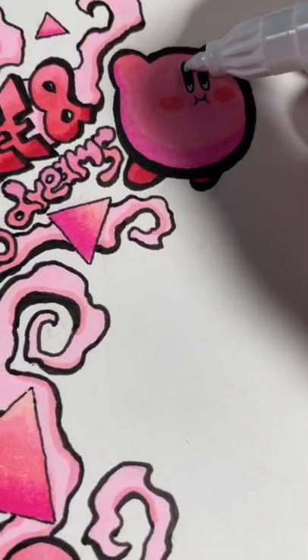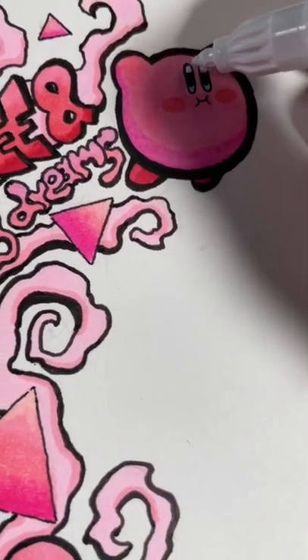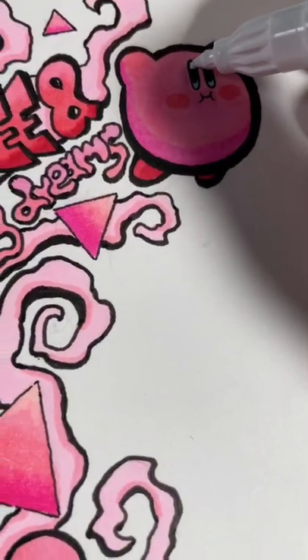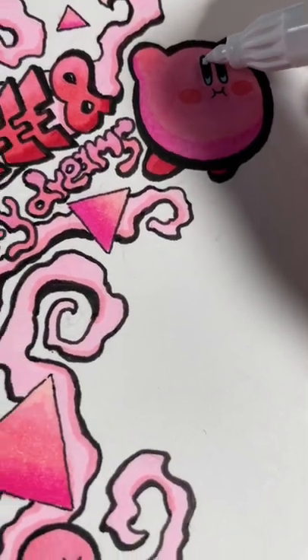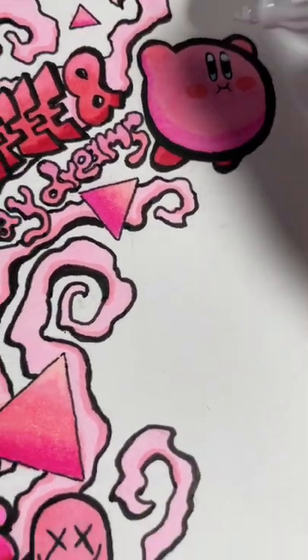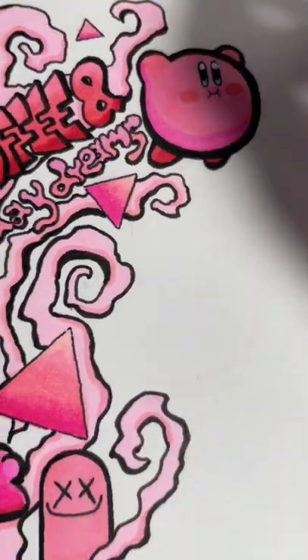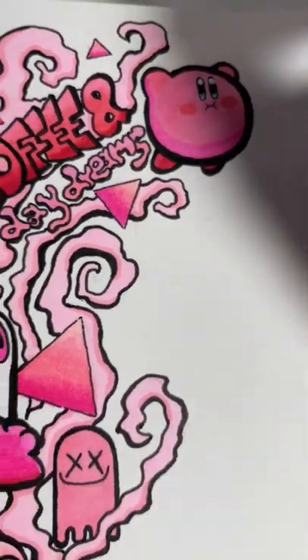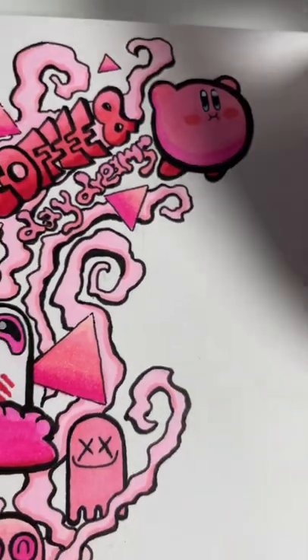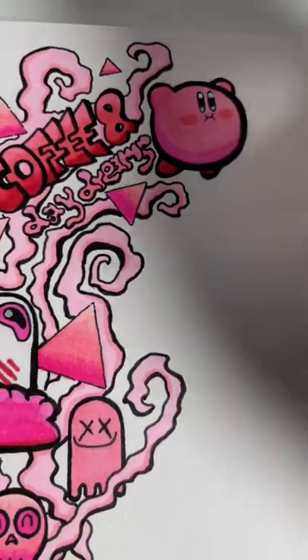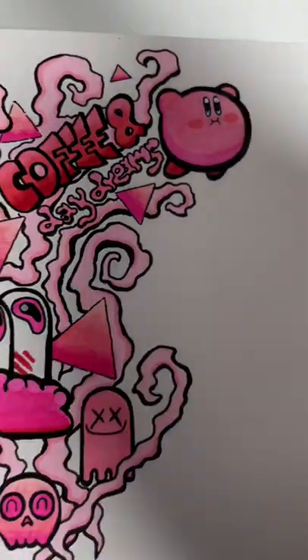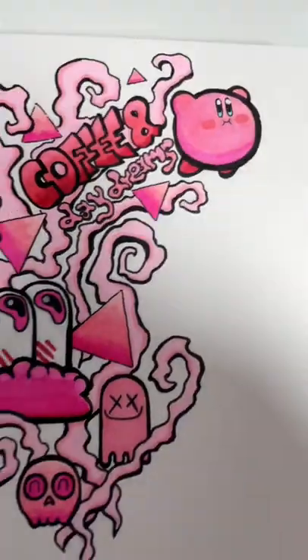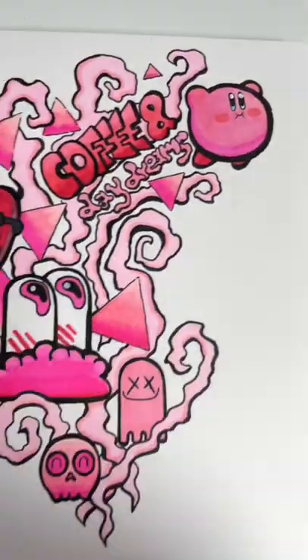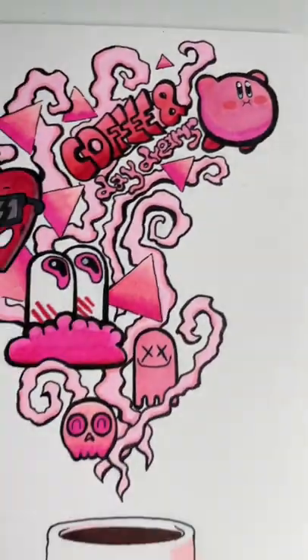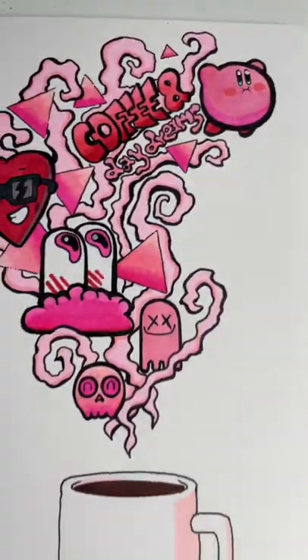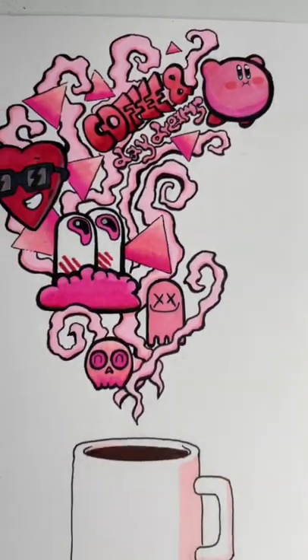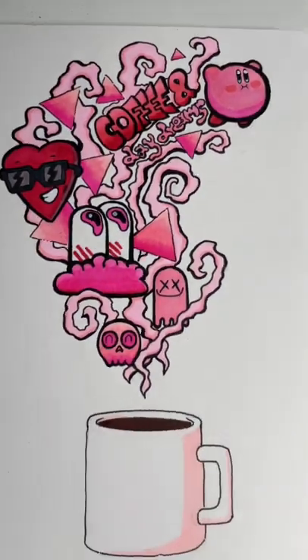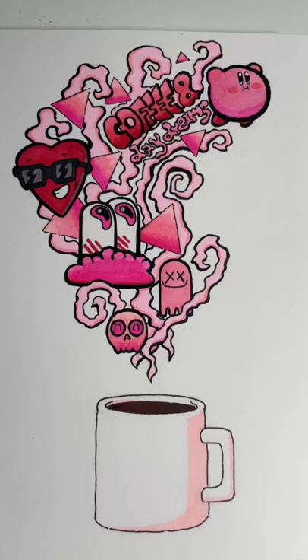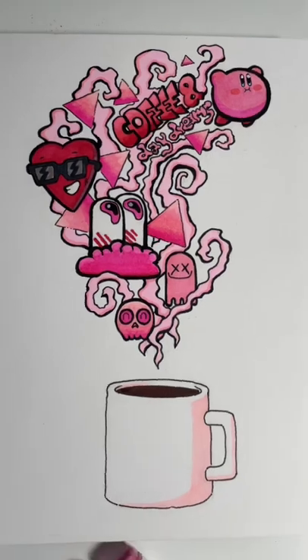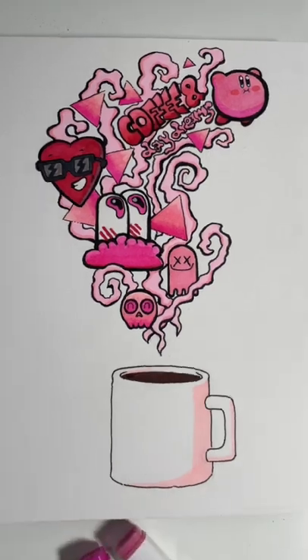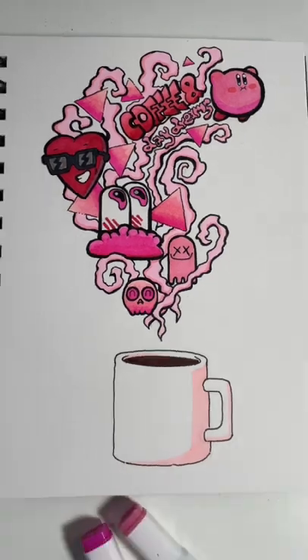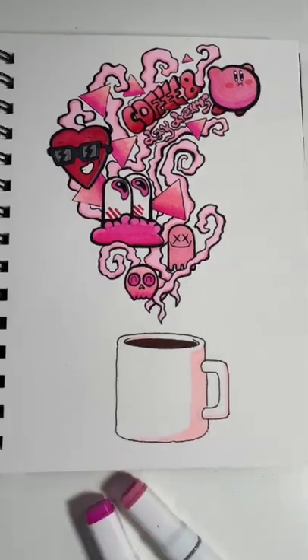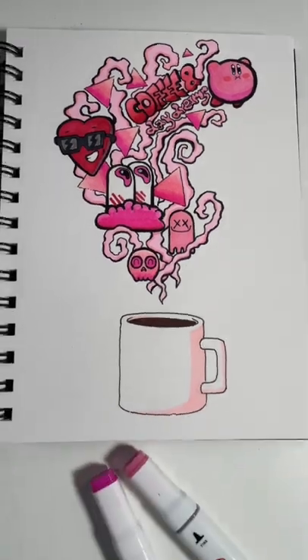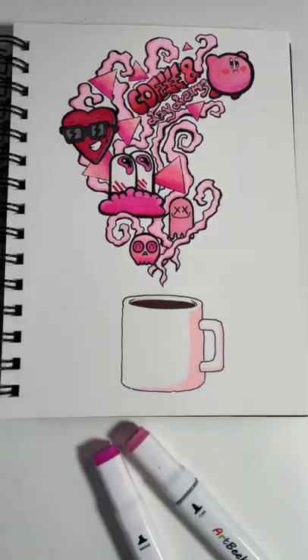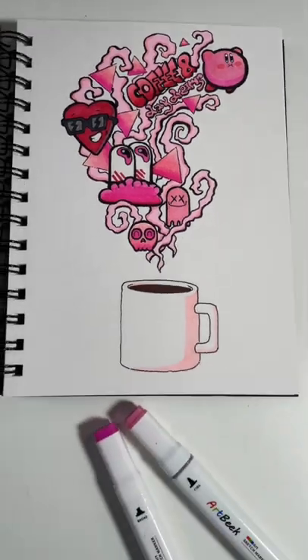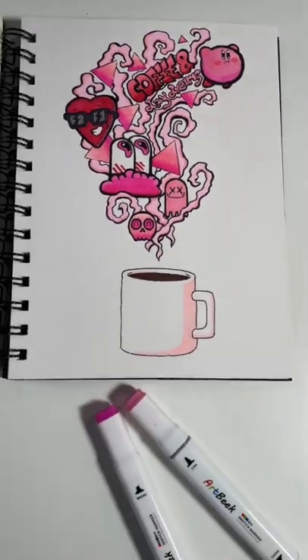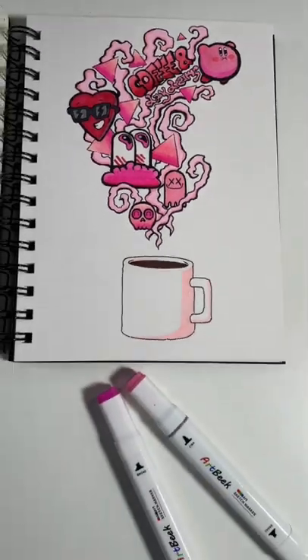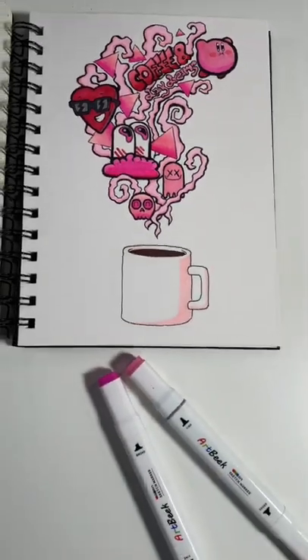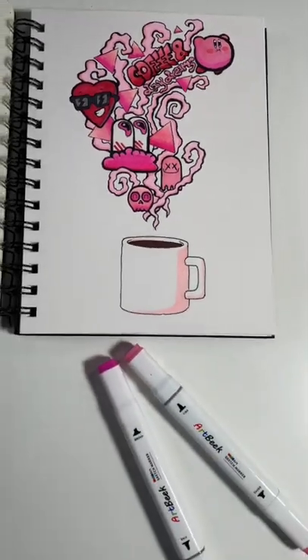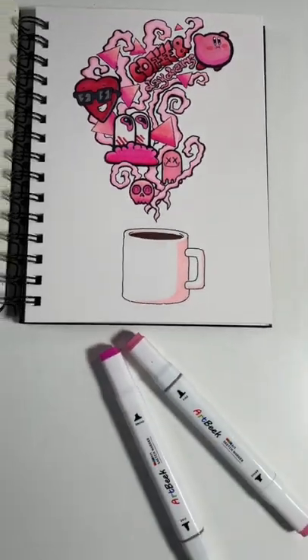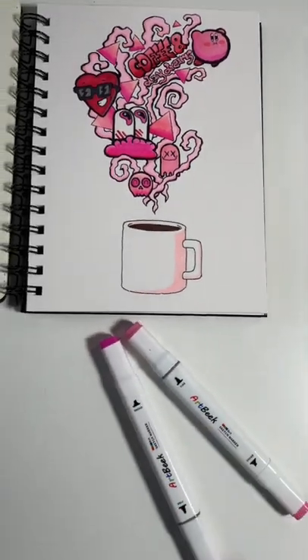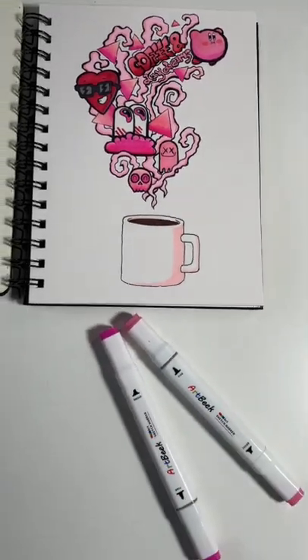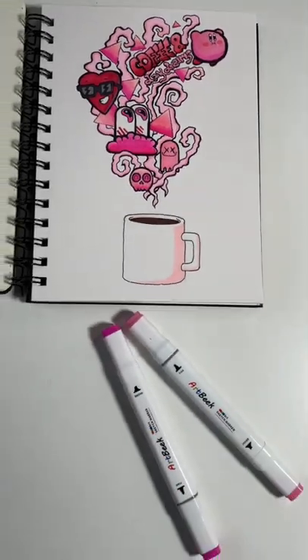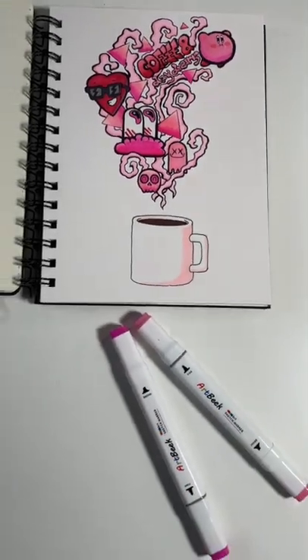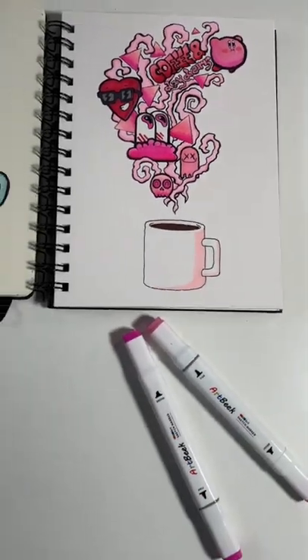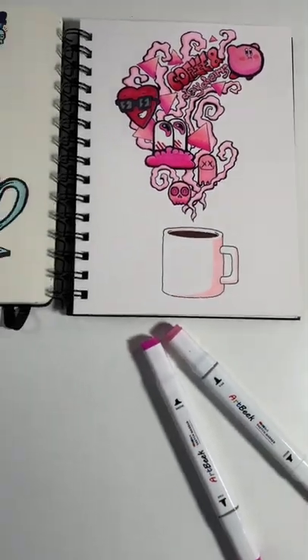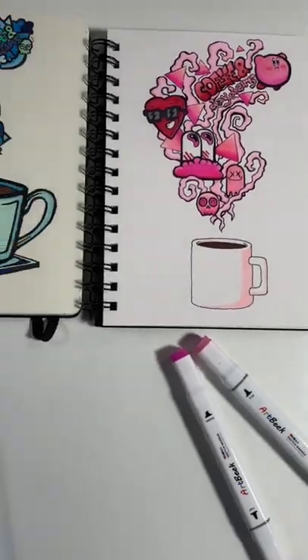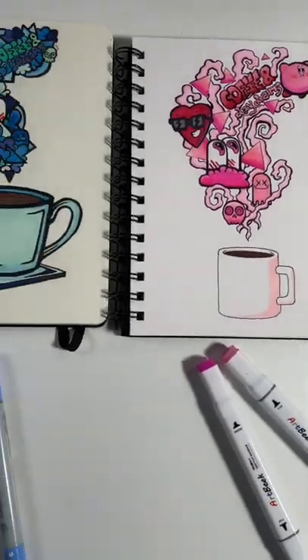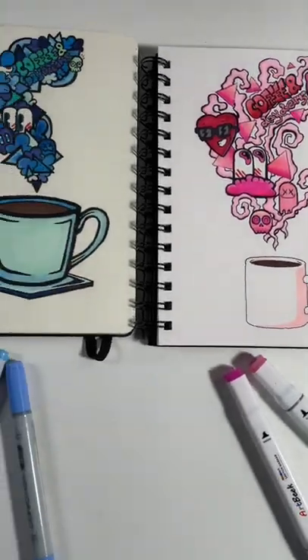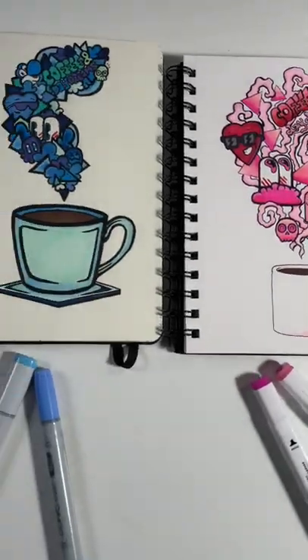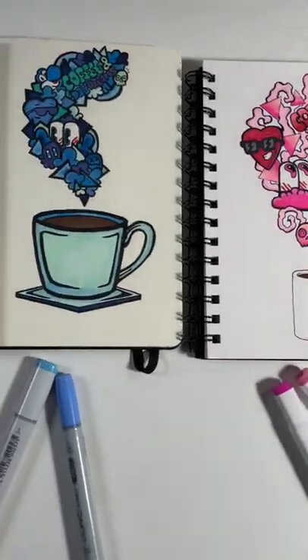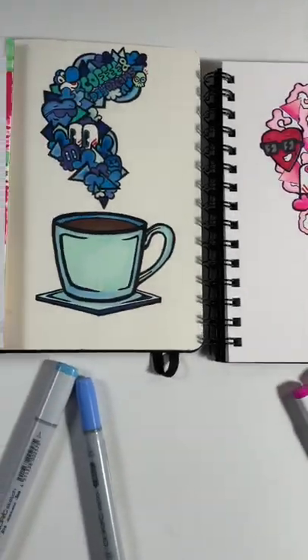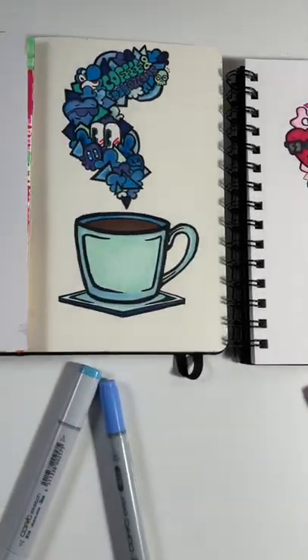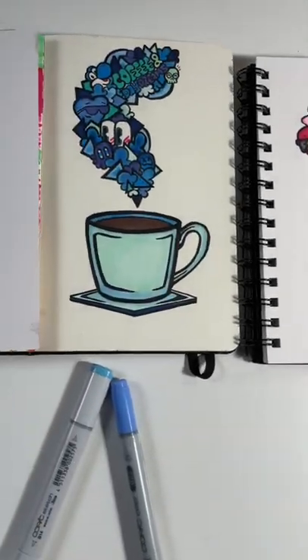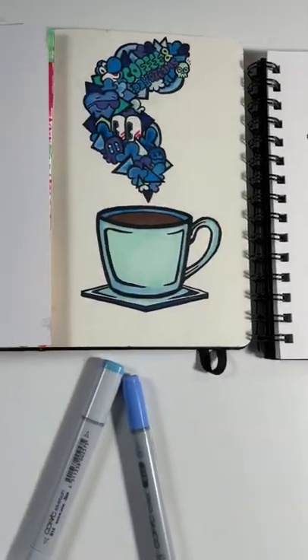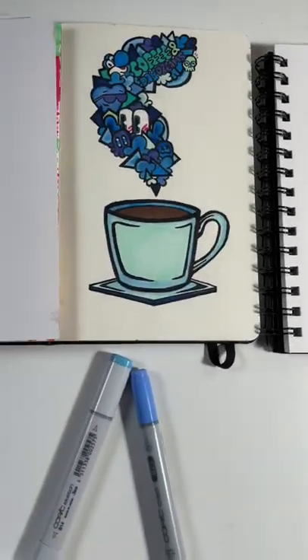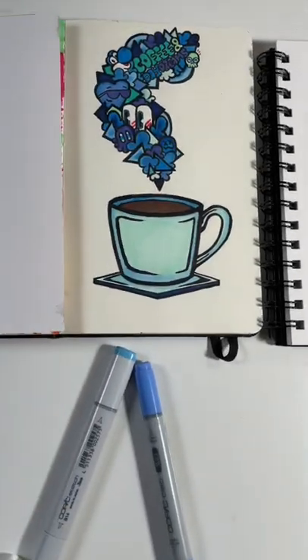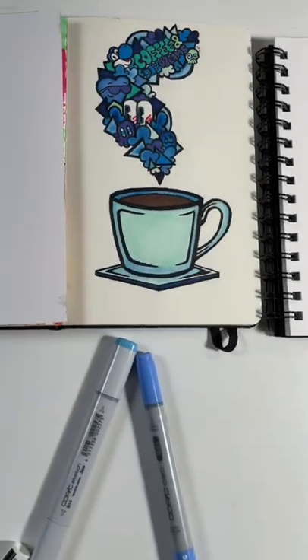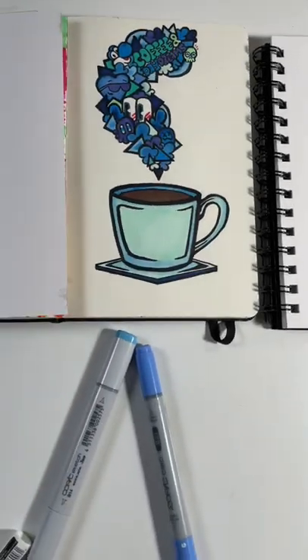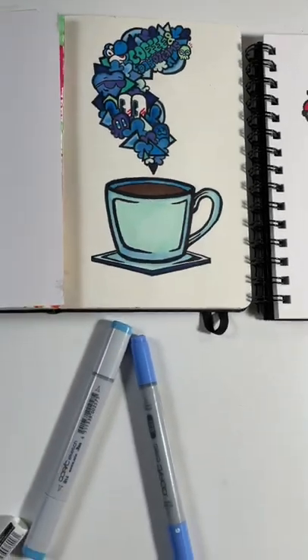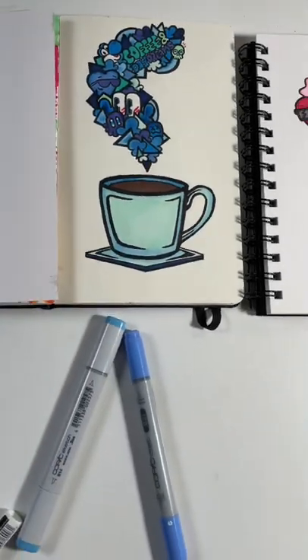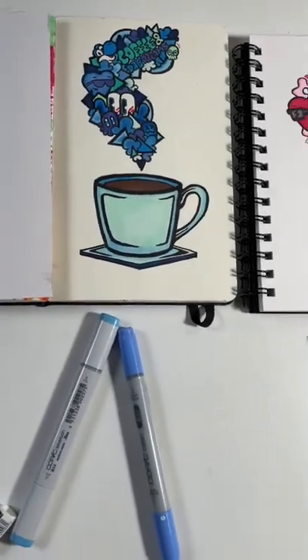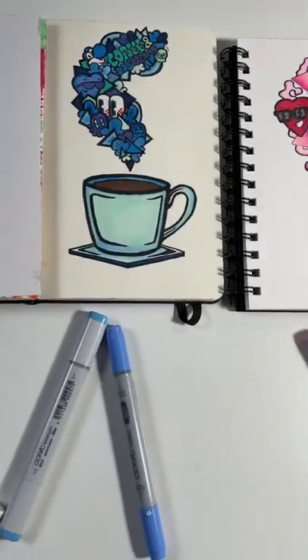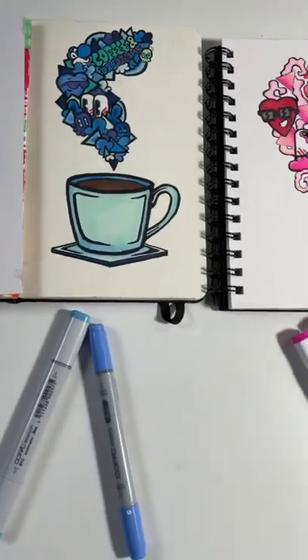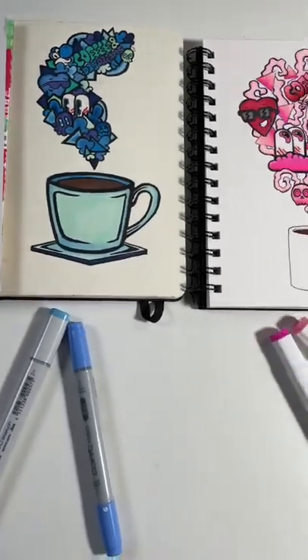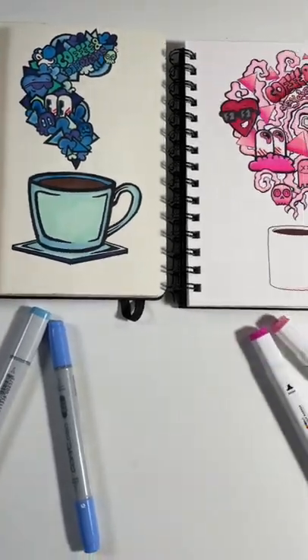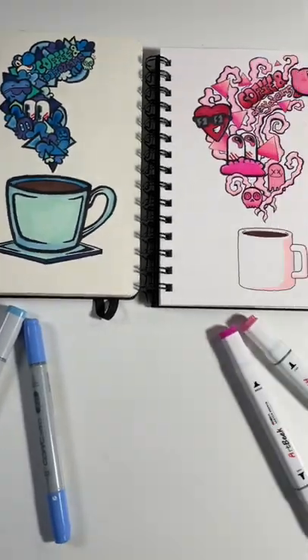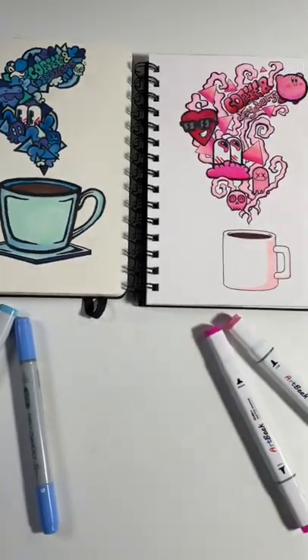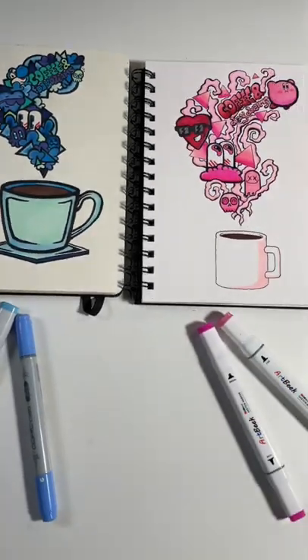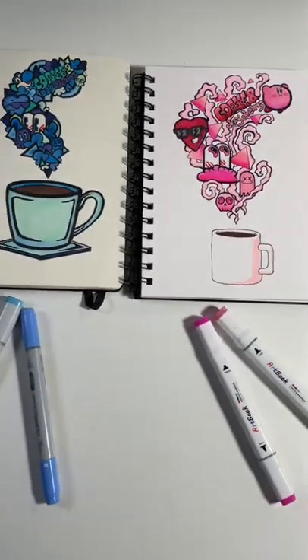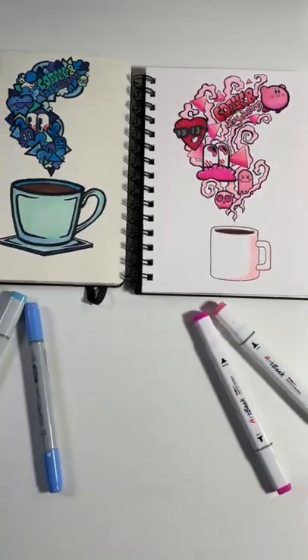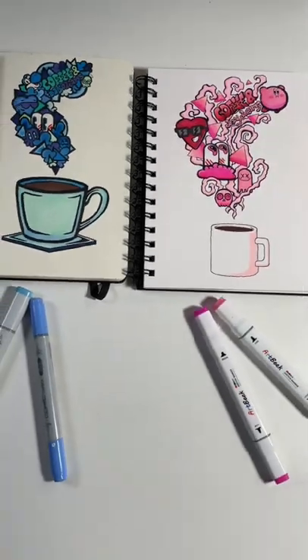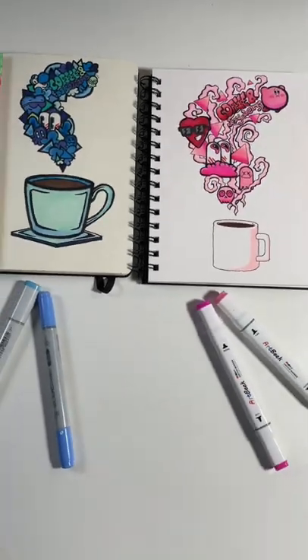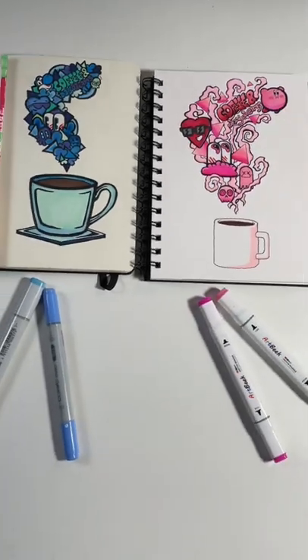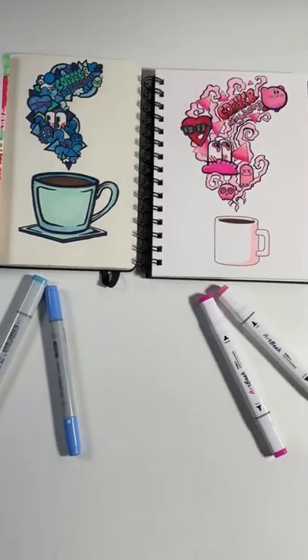But how does it compare to Copics? On the left hand side is a drawing I did from a while back using the expensive markers.